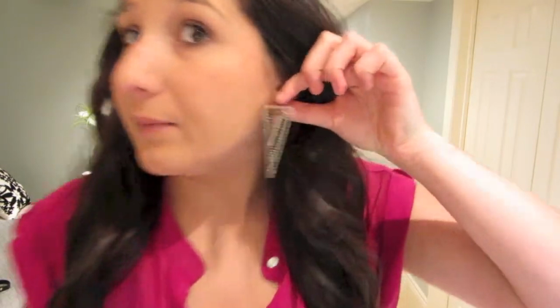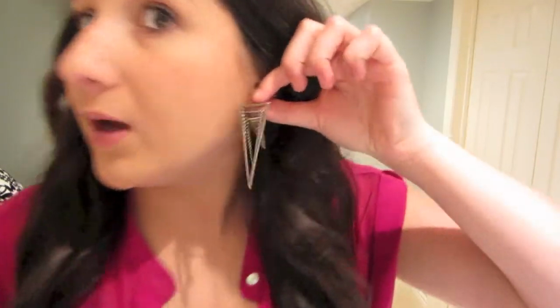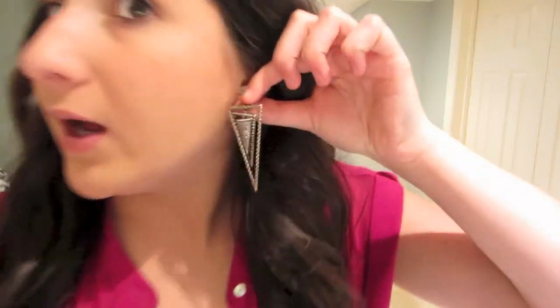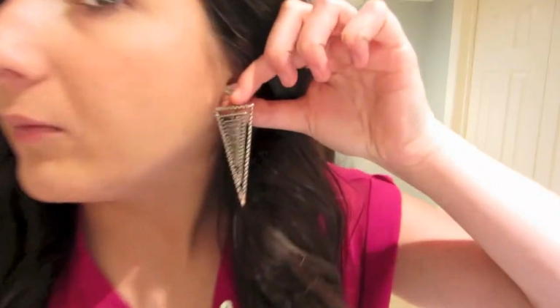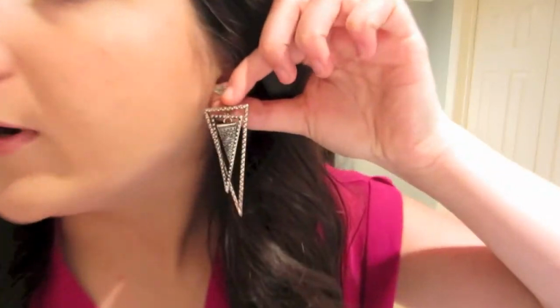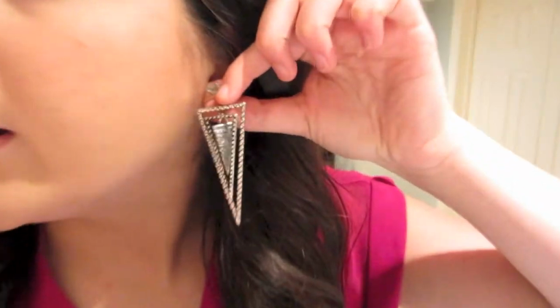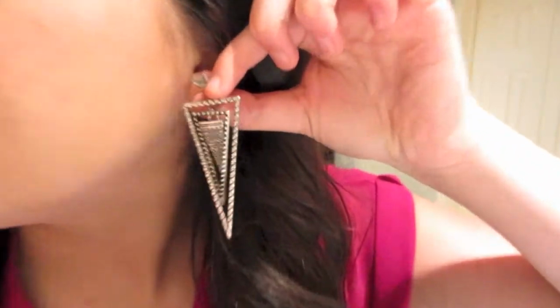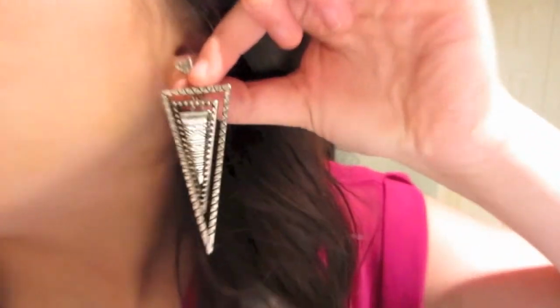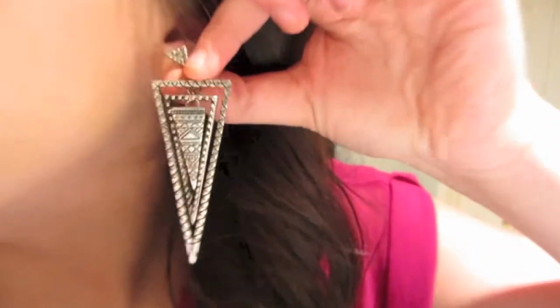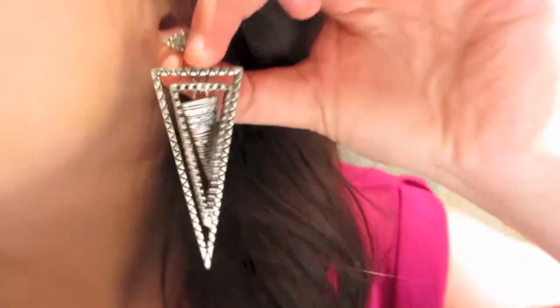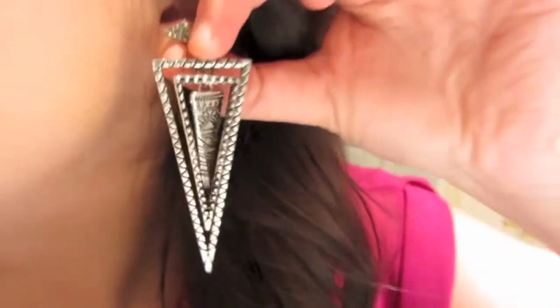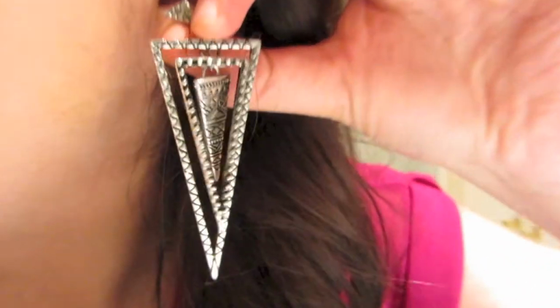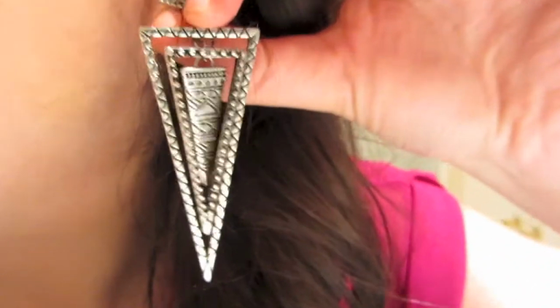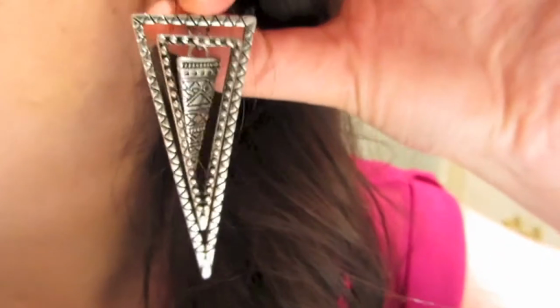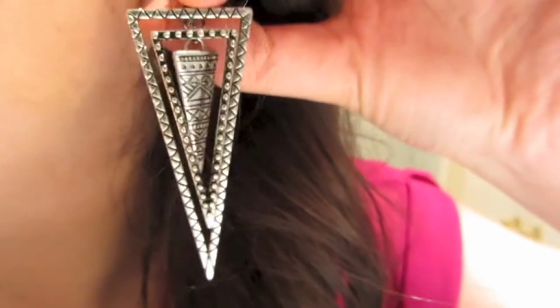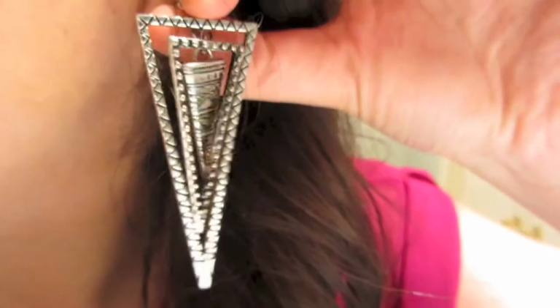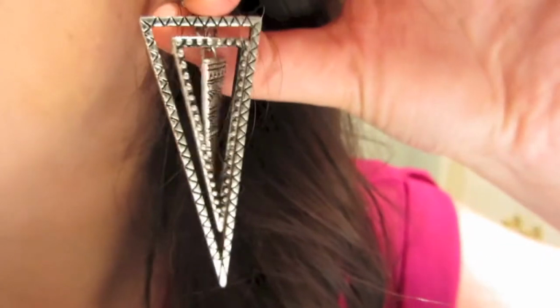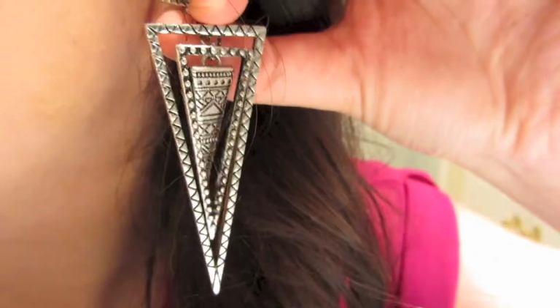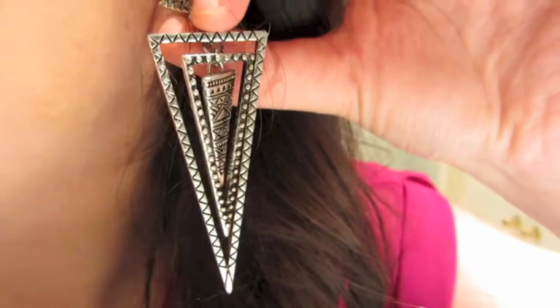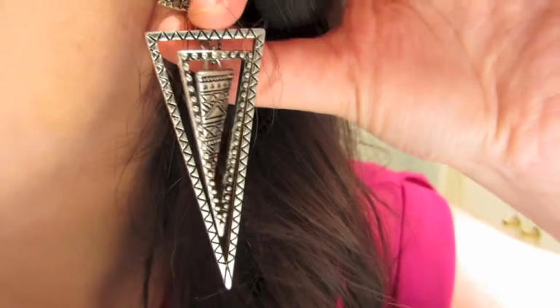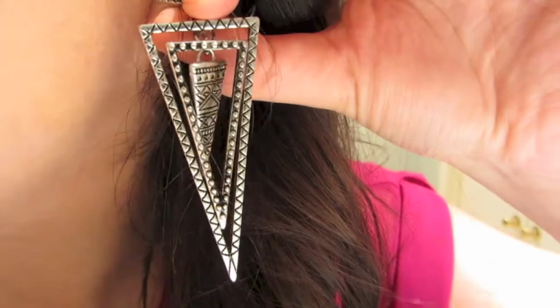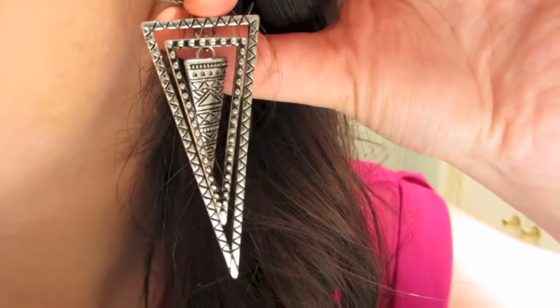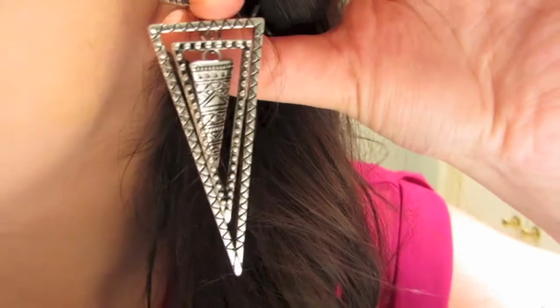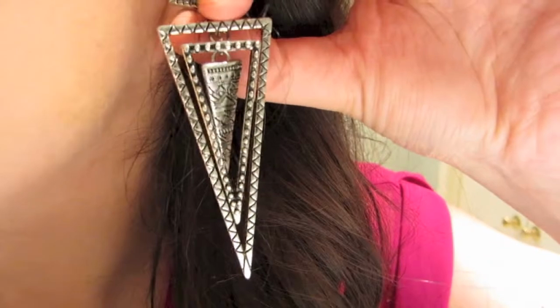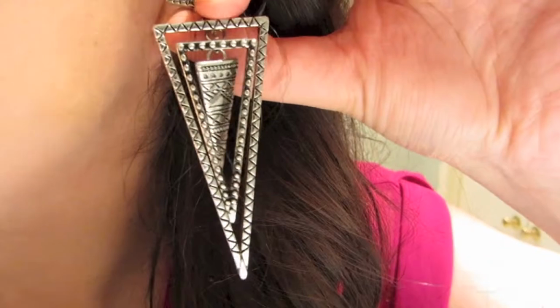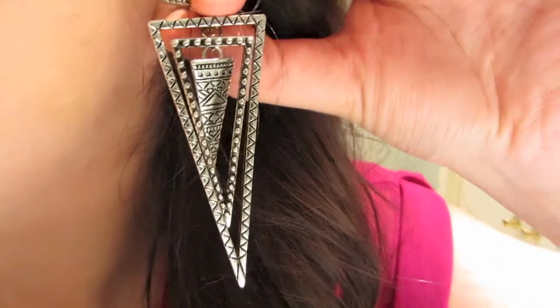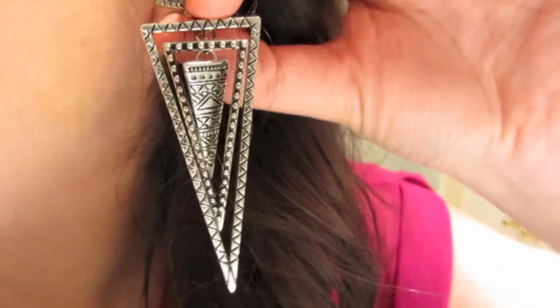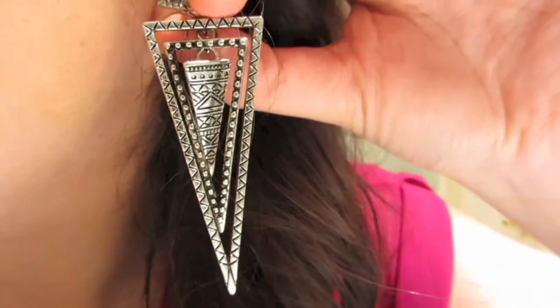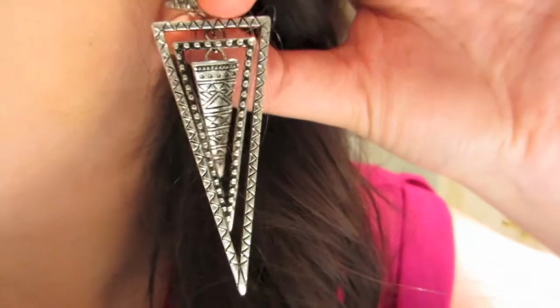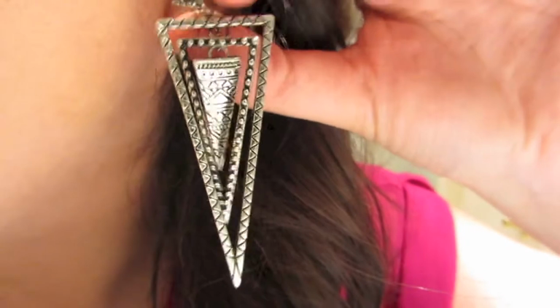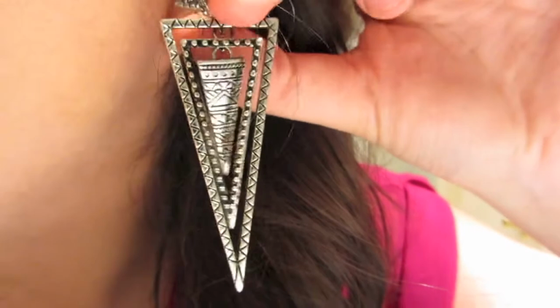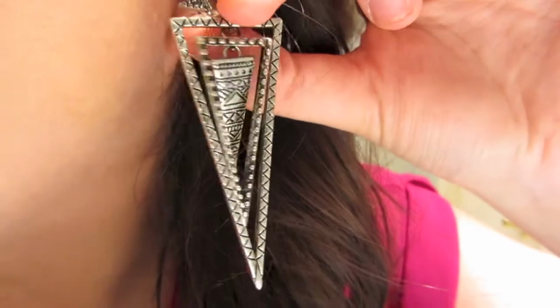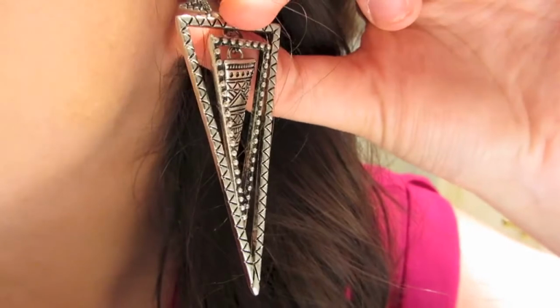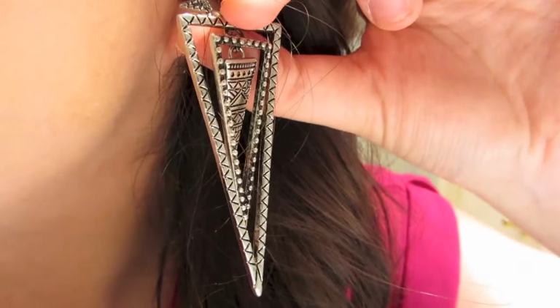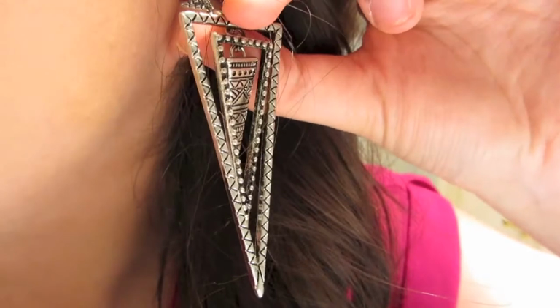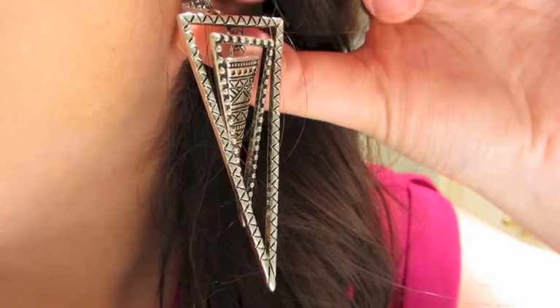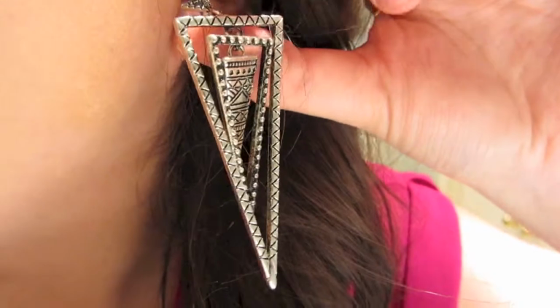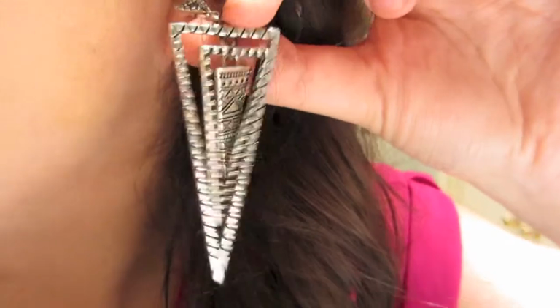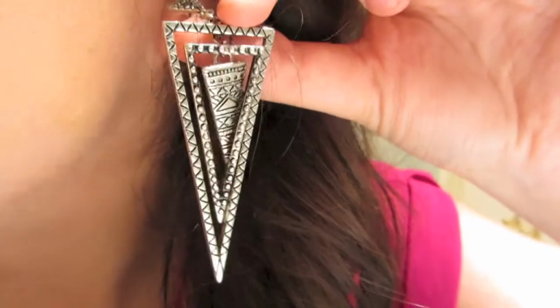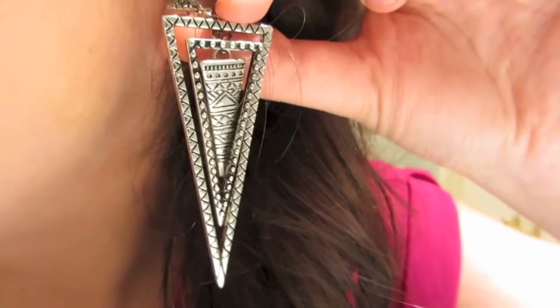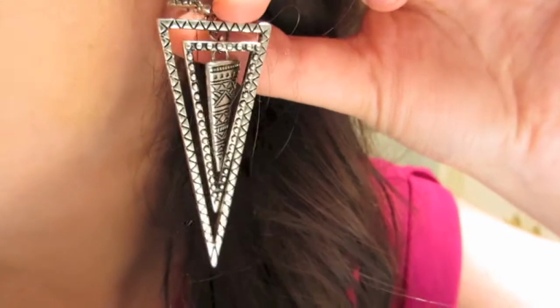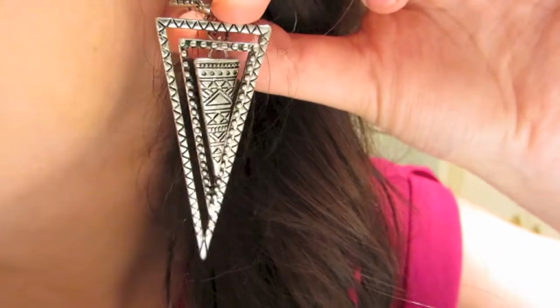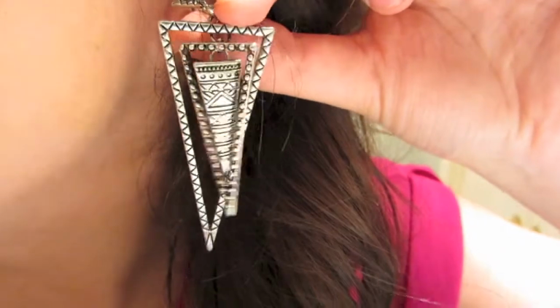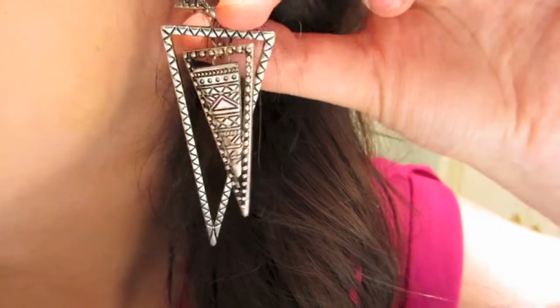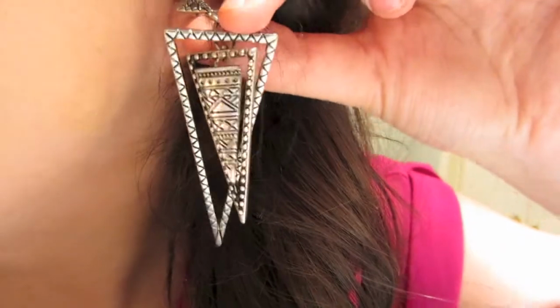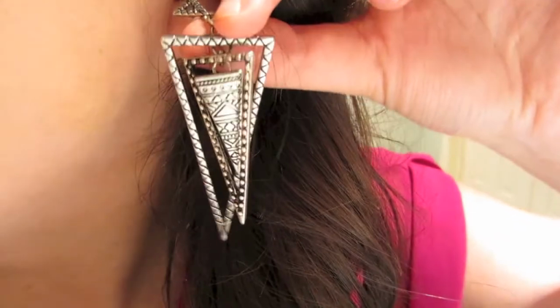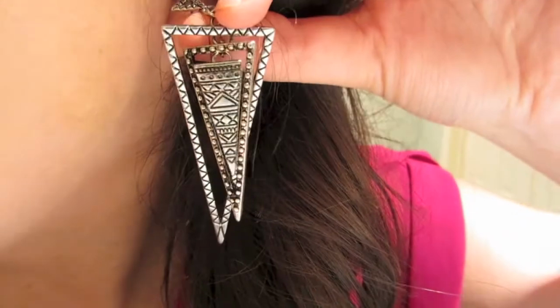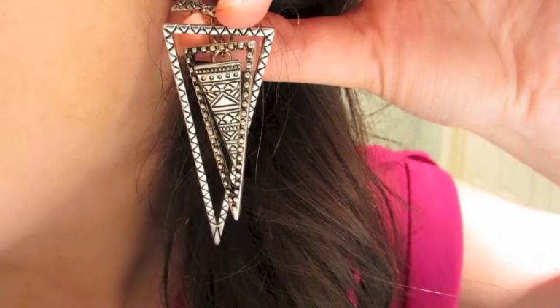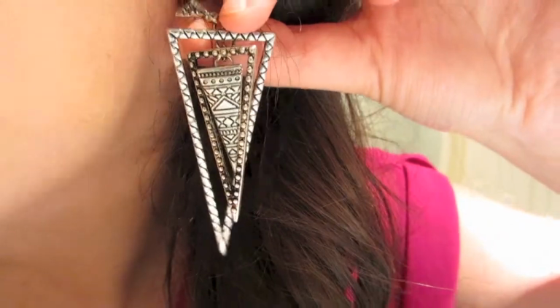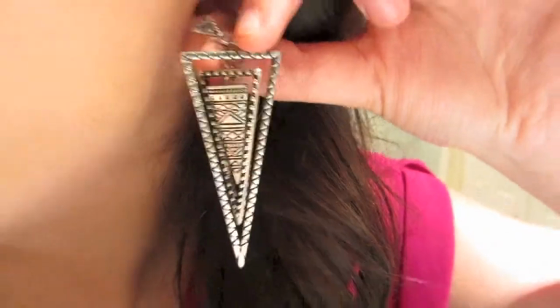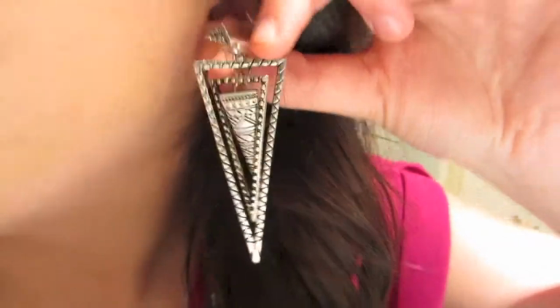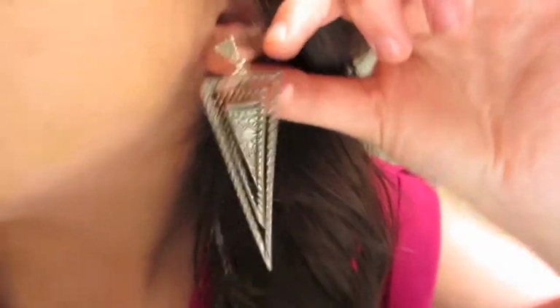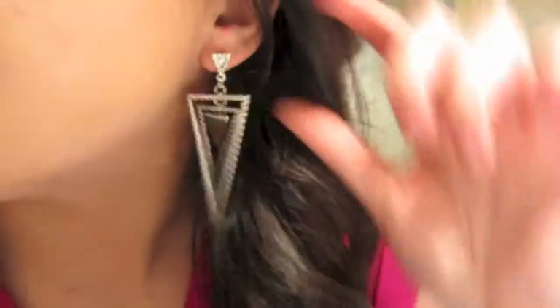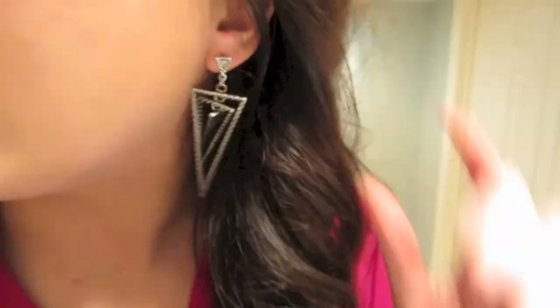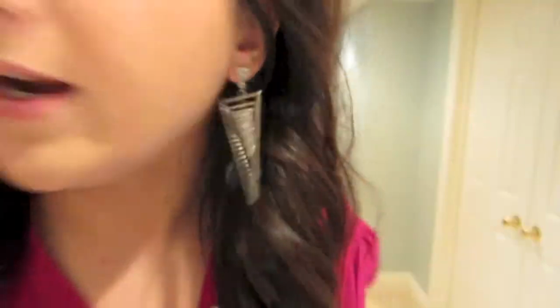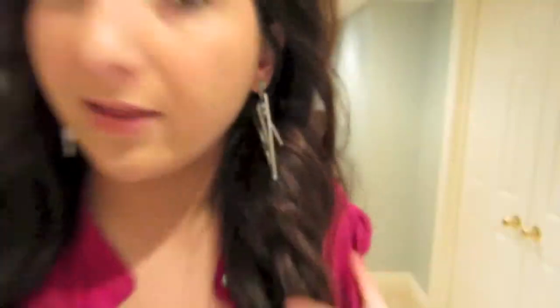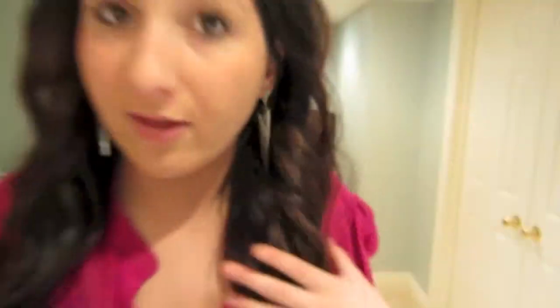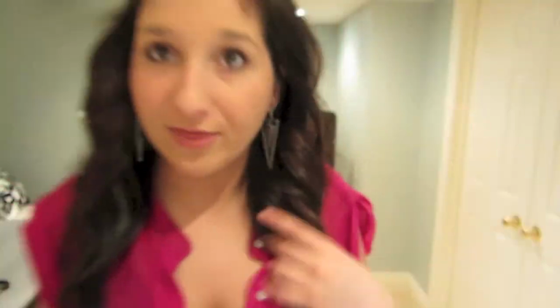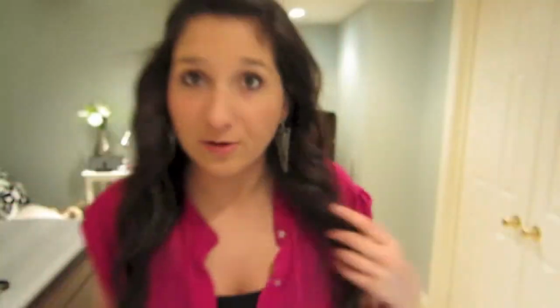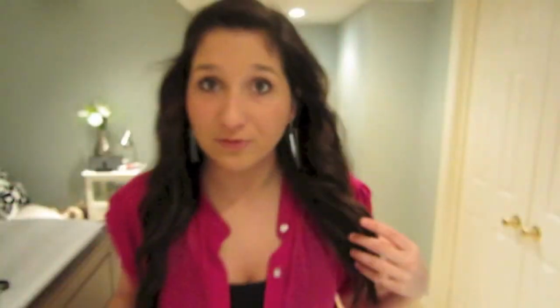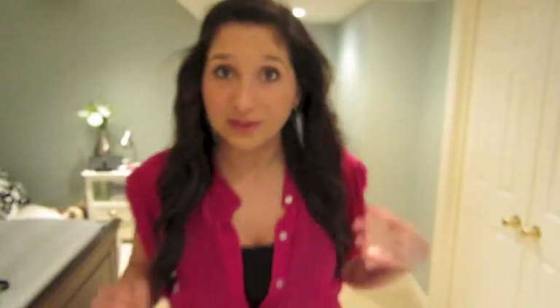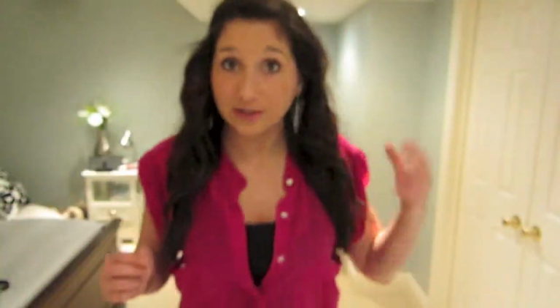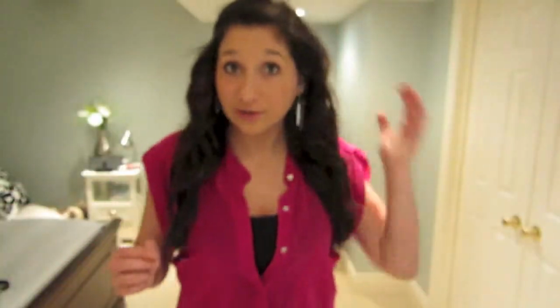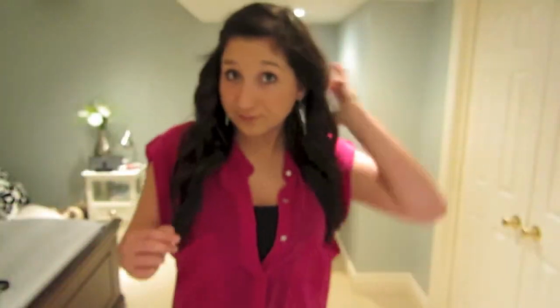I'm wearing these earrings I recently bought from Forever 21. They just have this artistic design — I thought they were really cute.